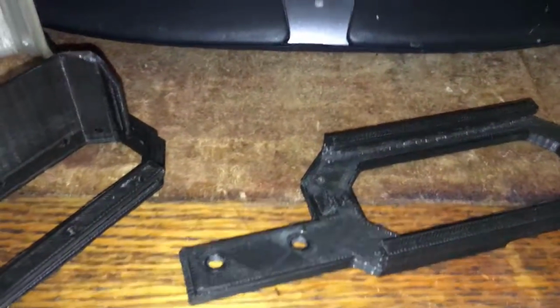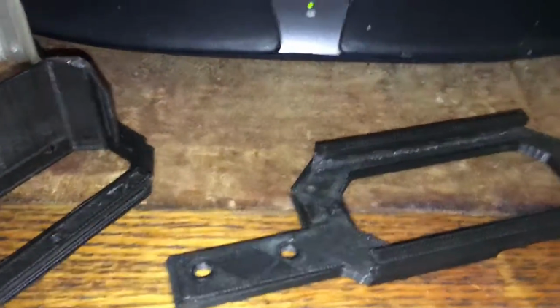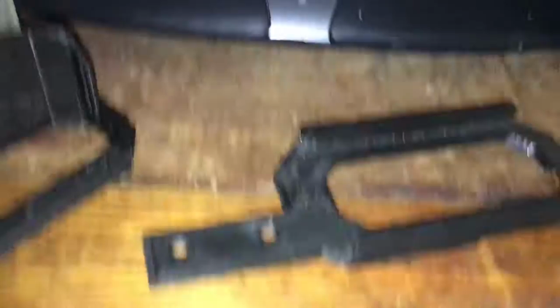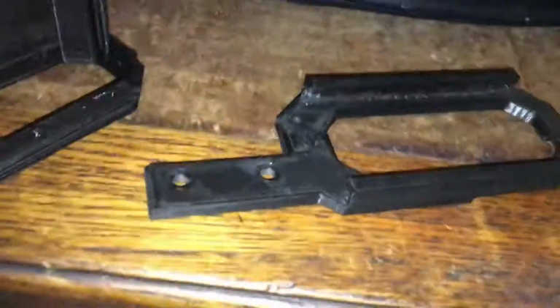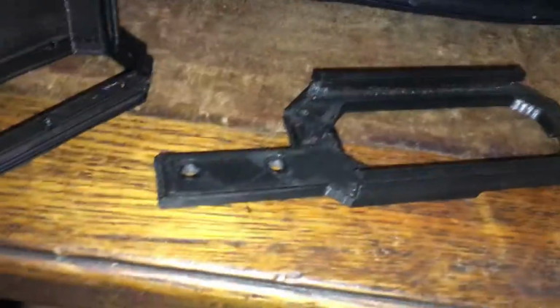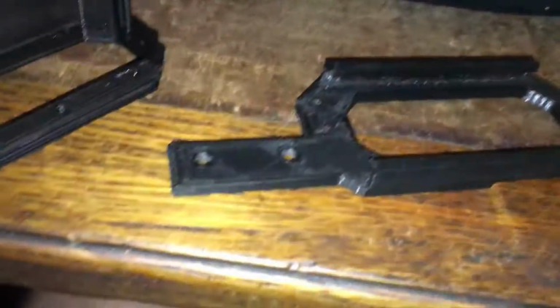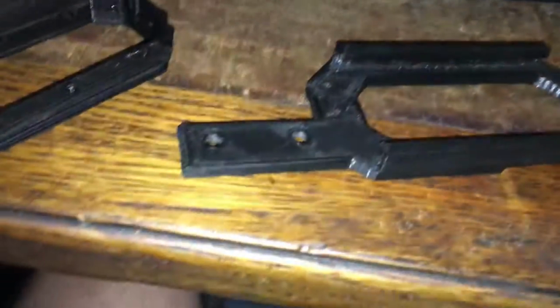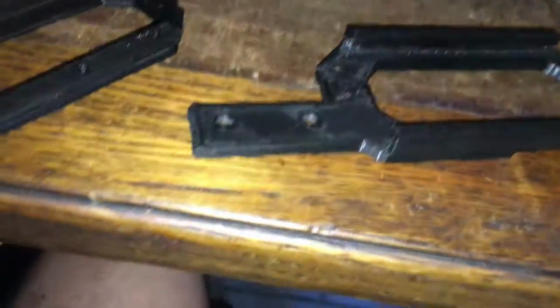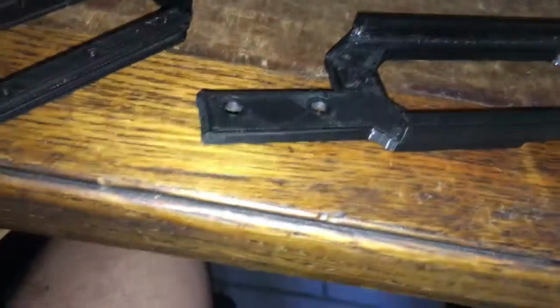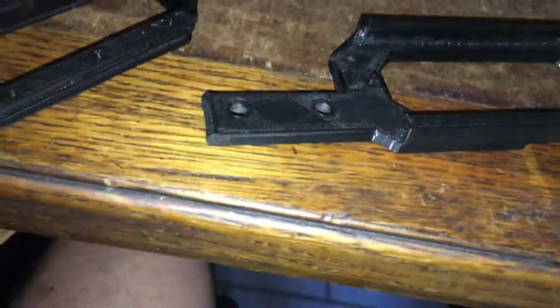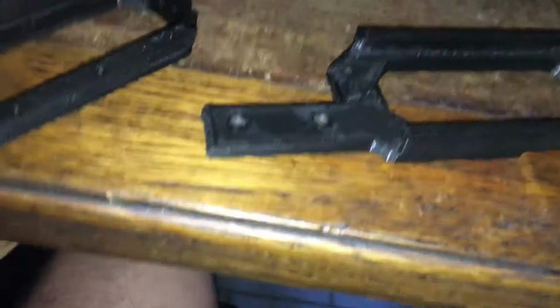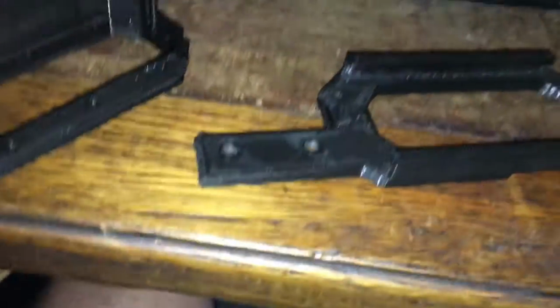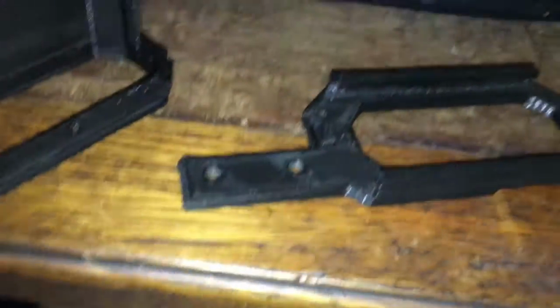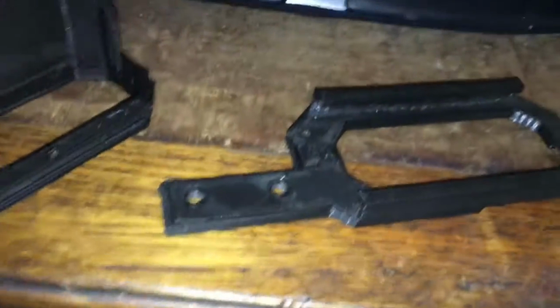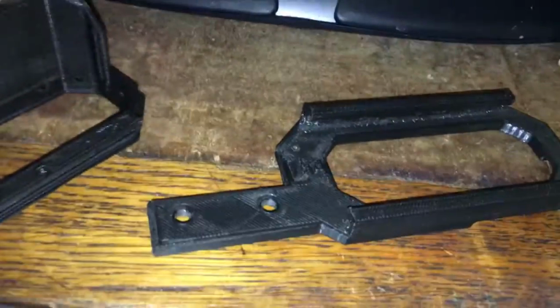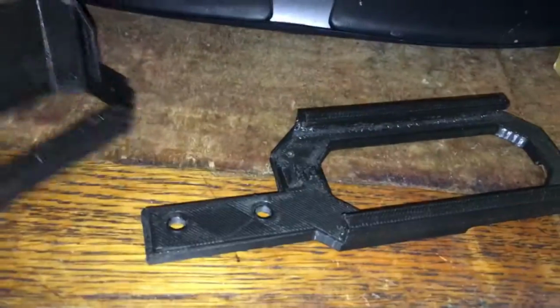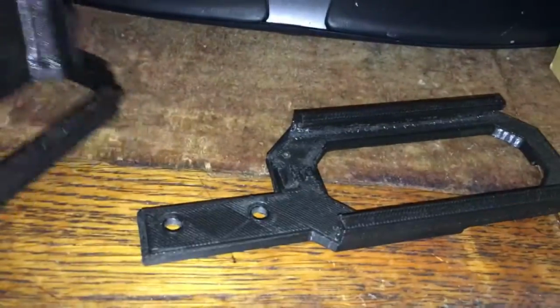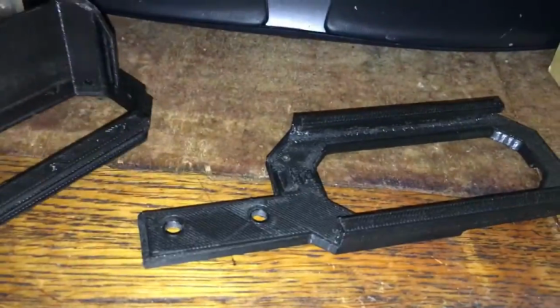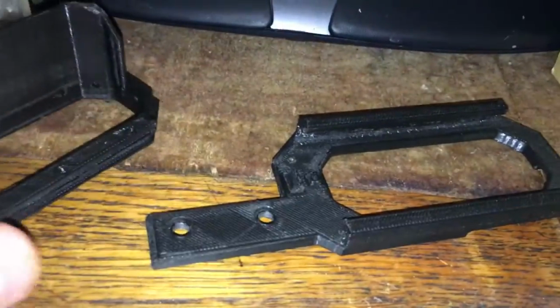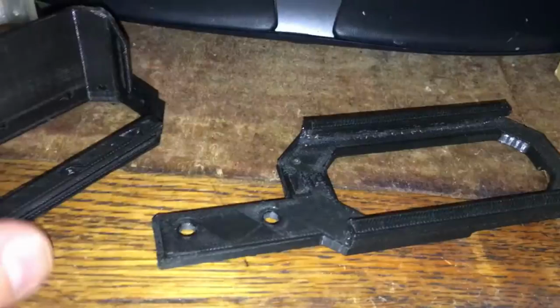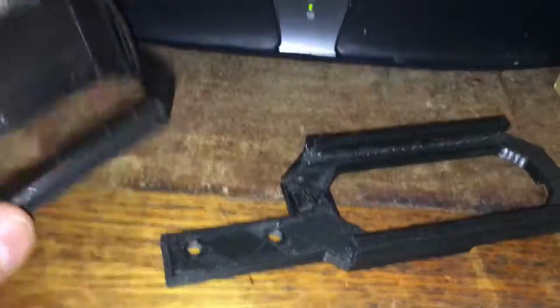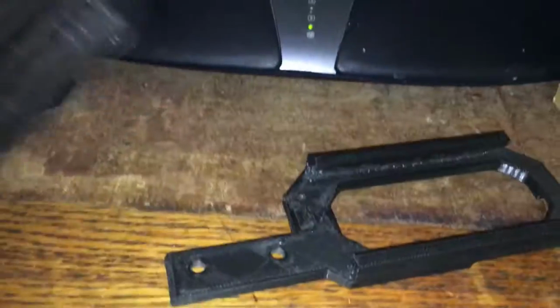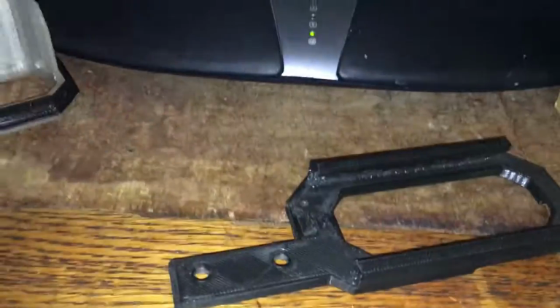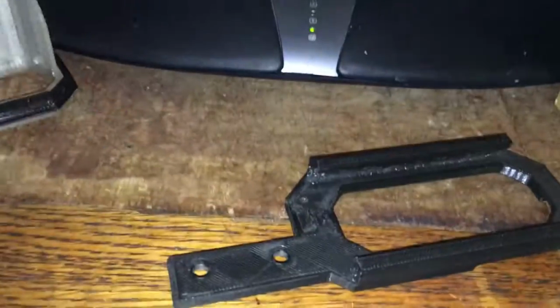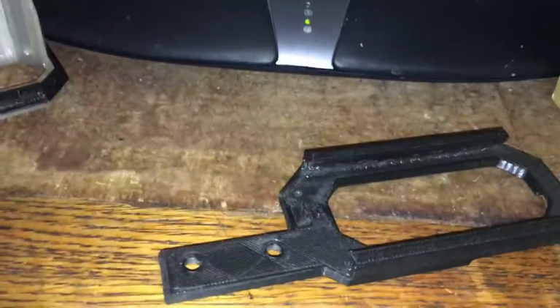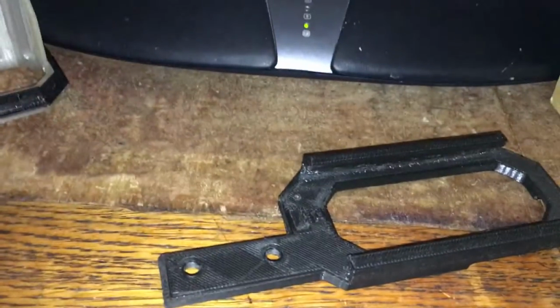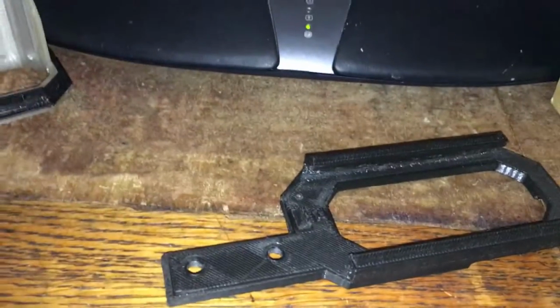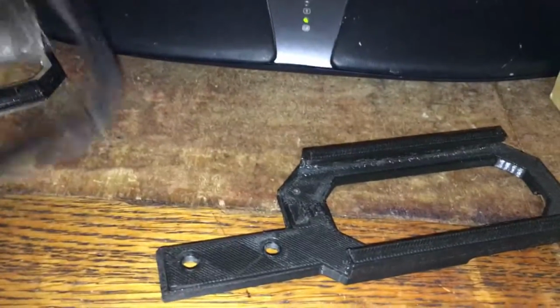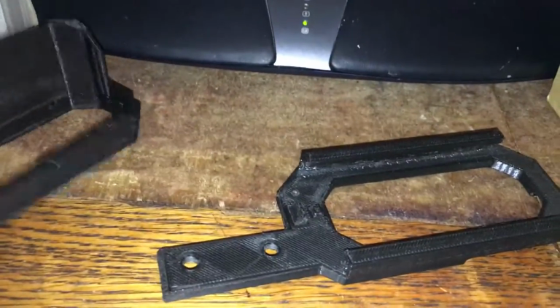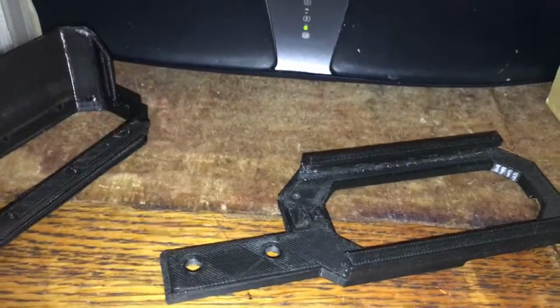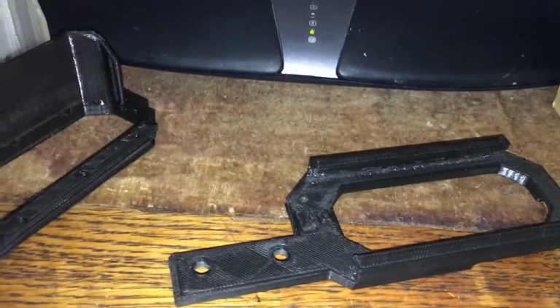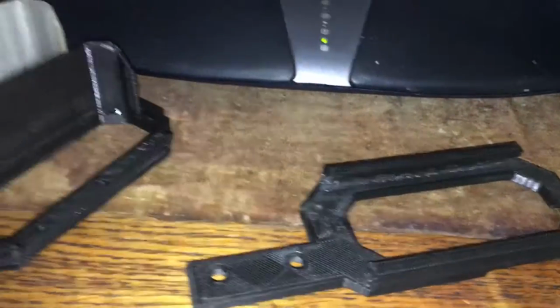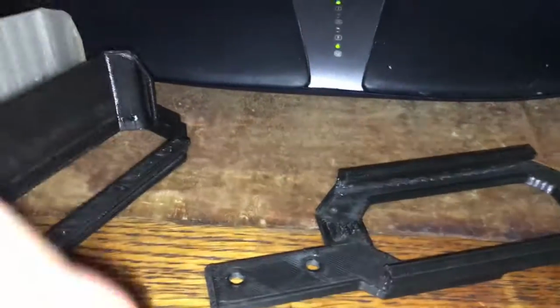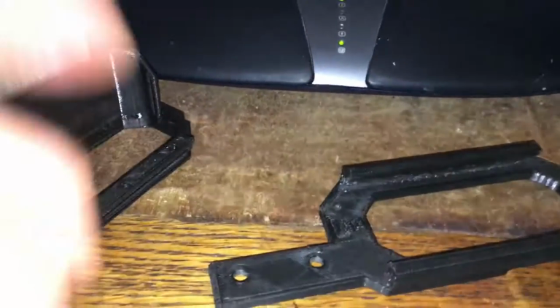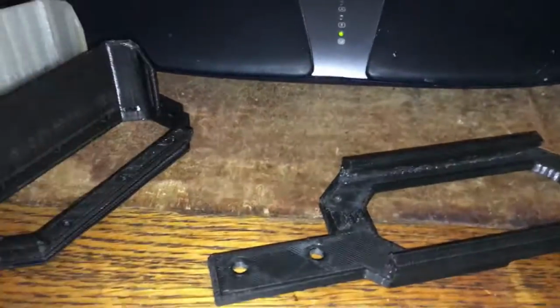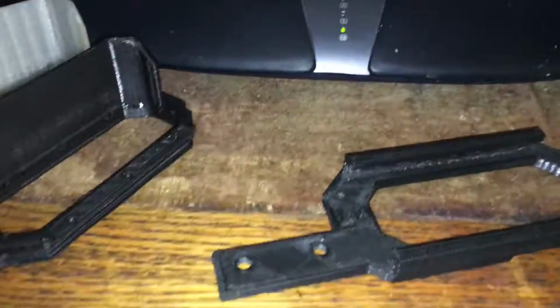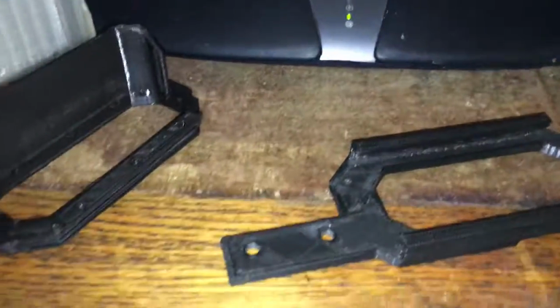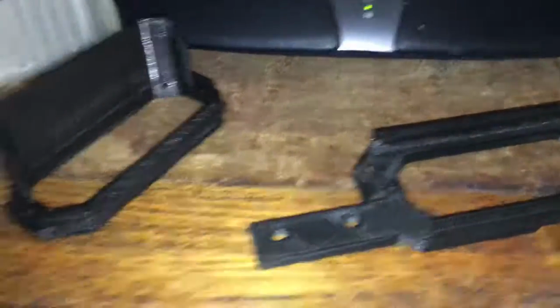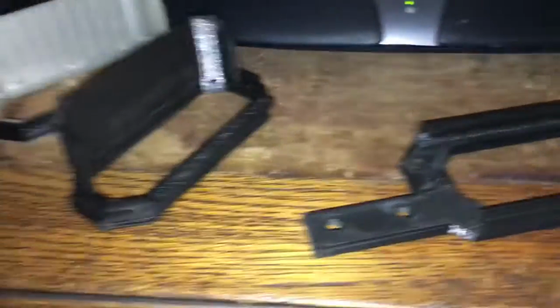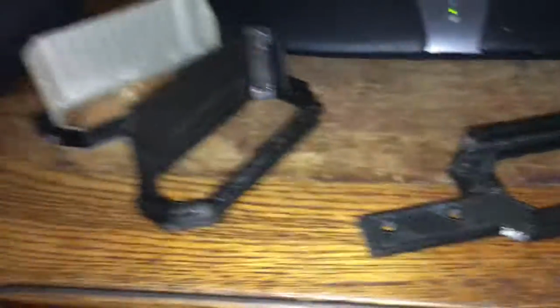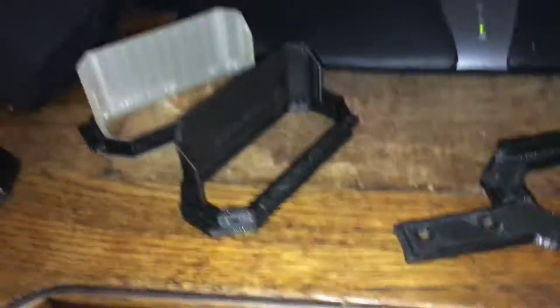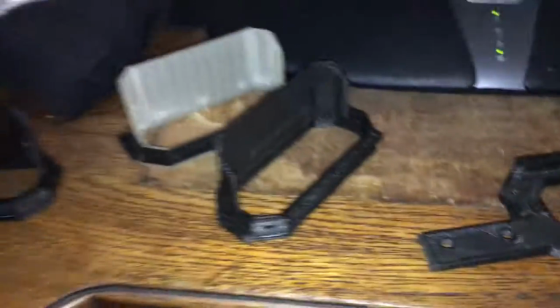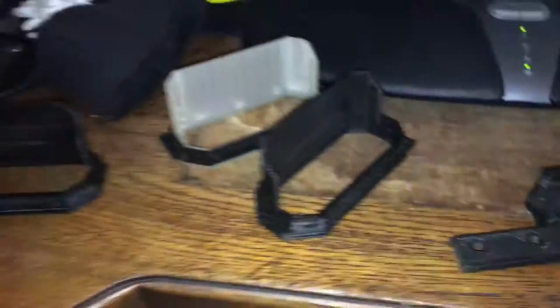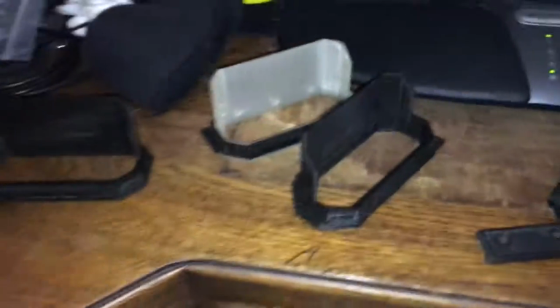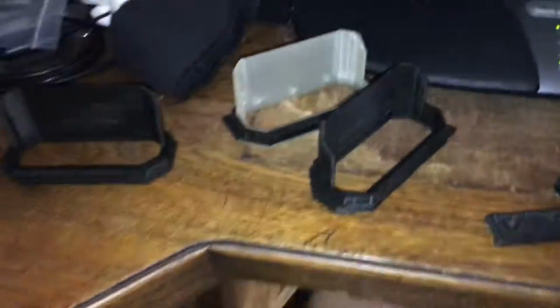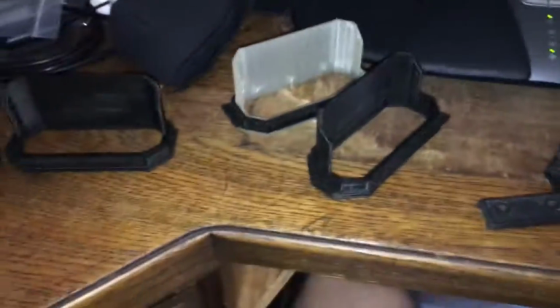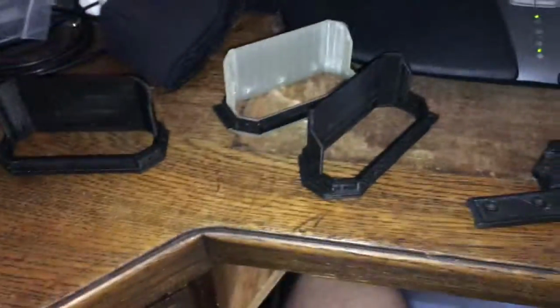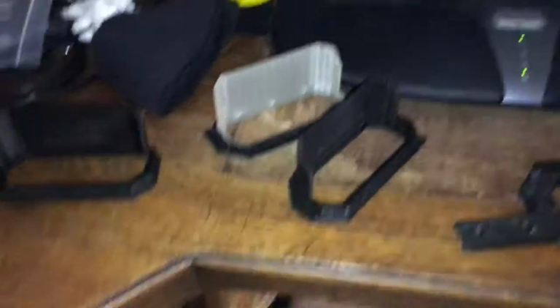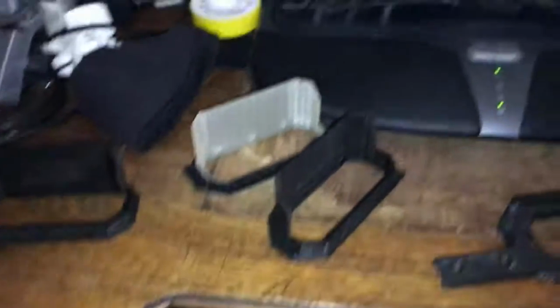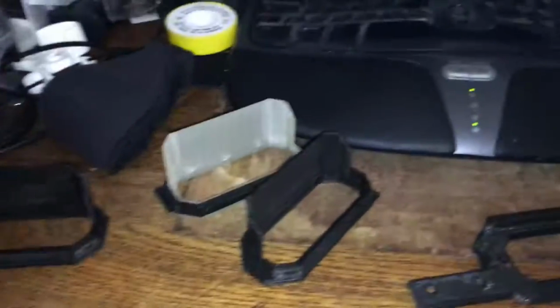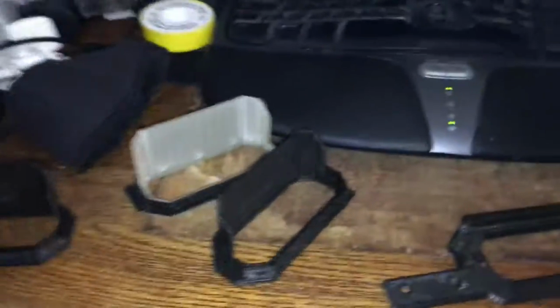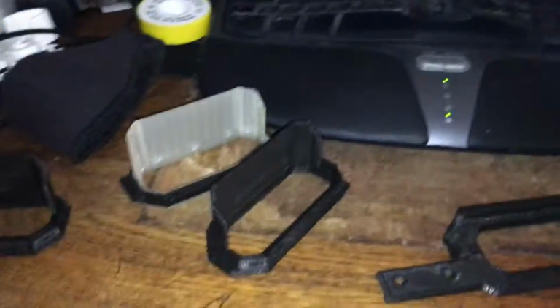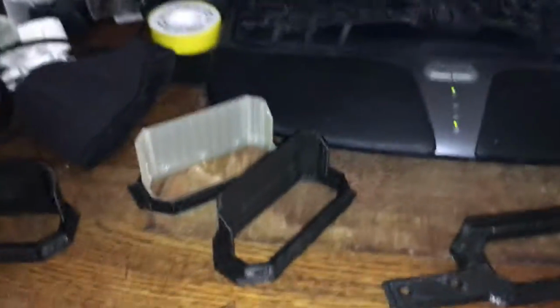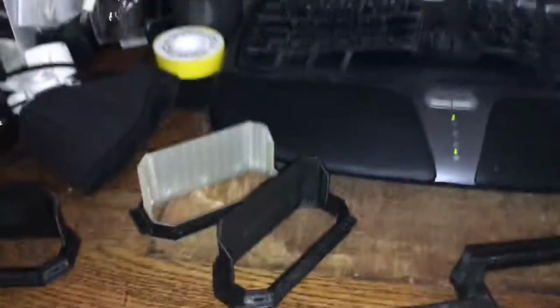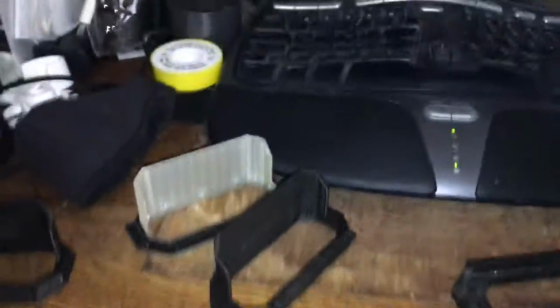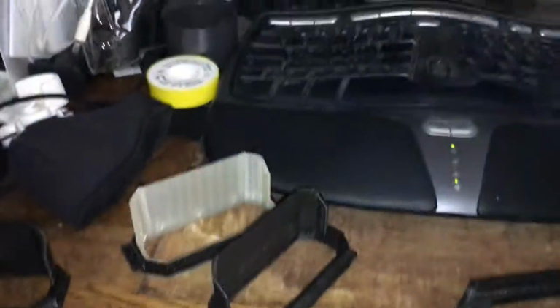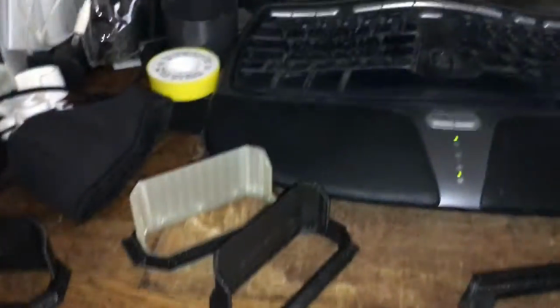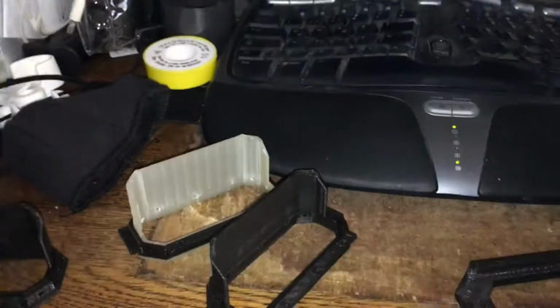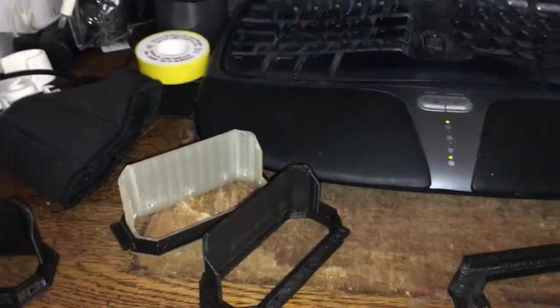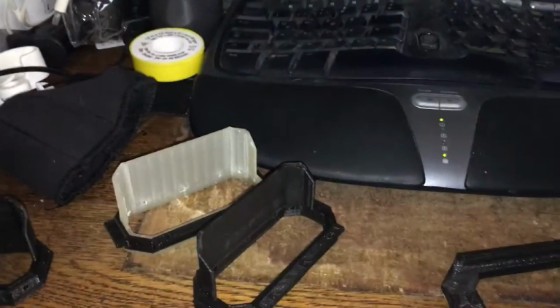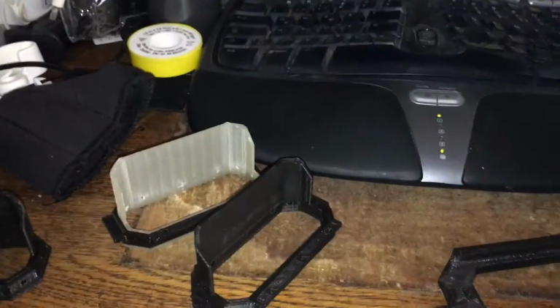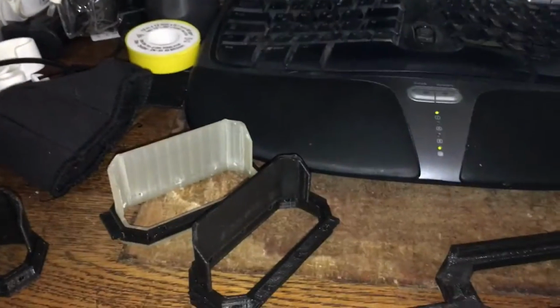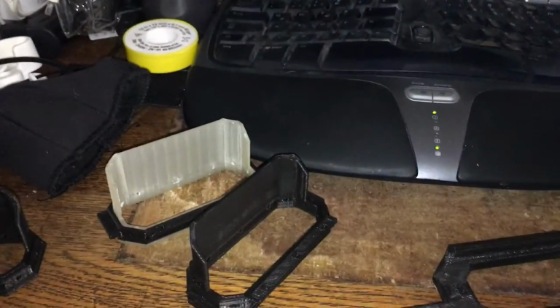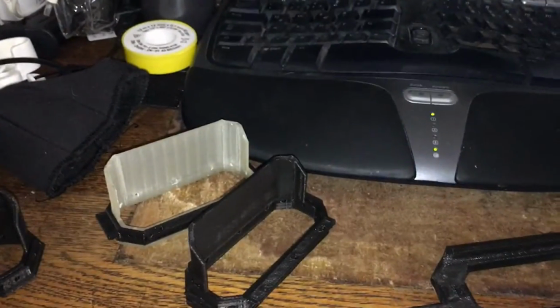I'll get back to you as soon as I've made the bags, so have a good one.